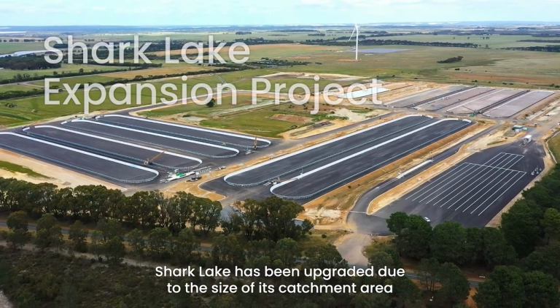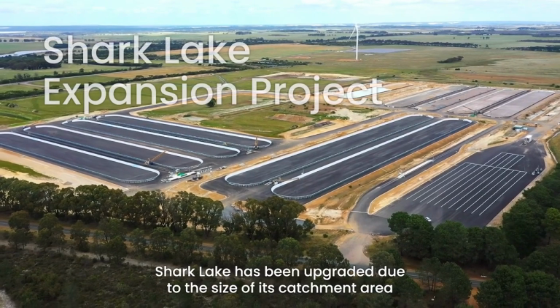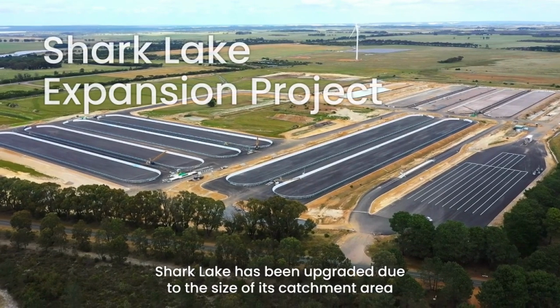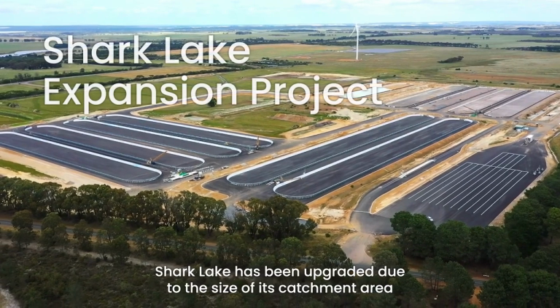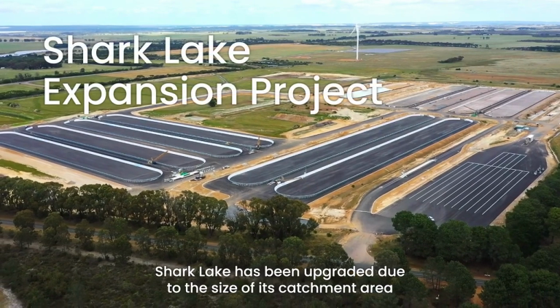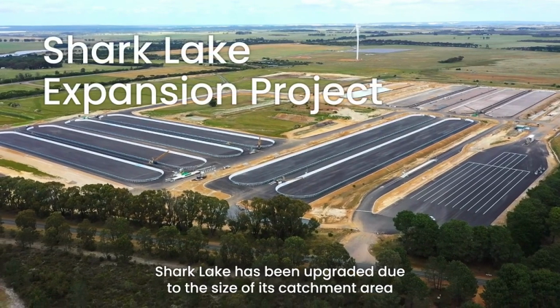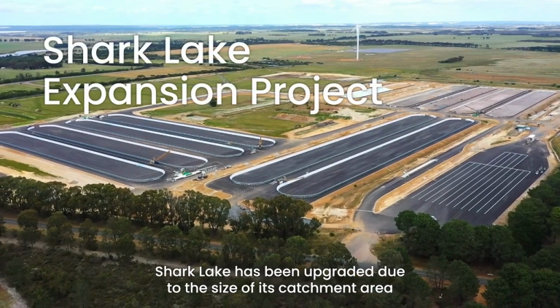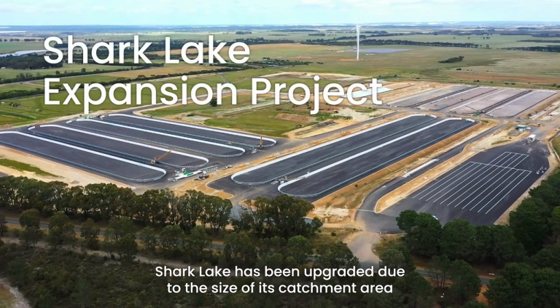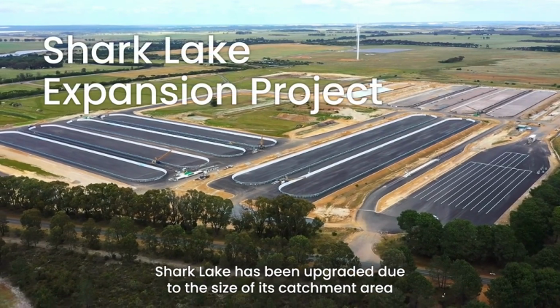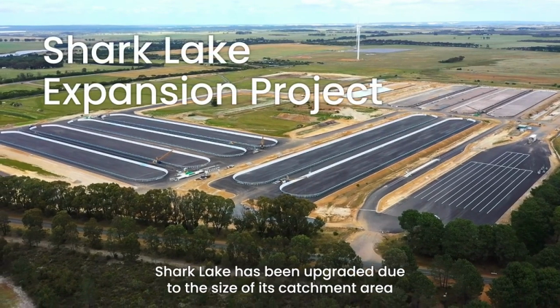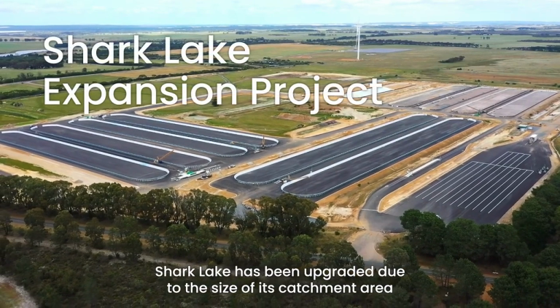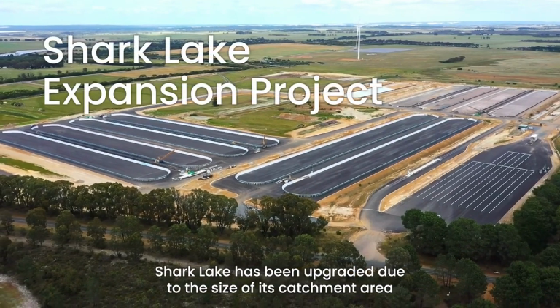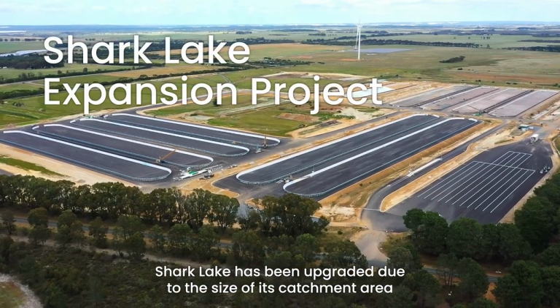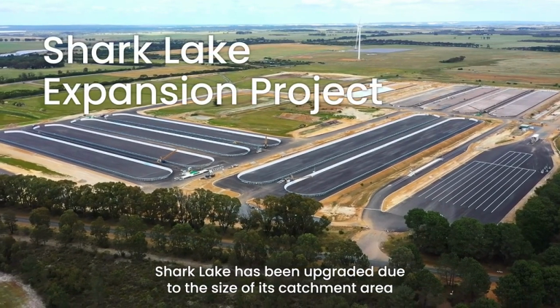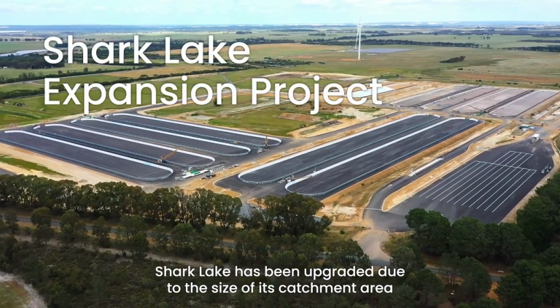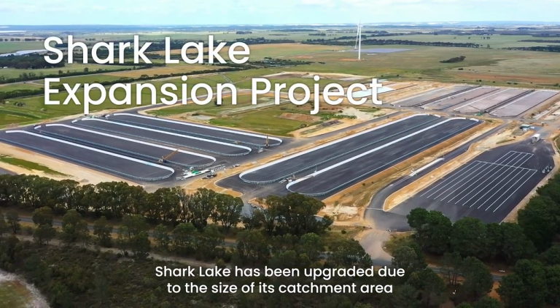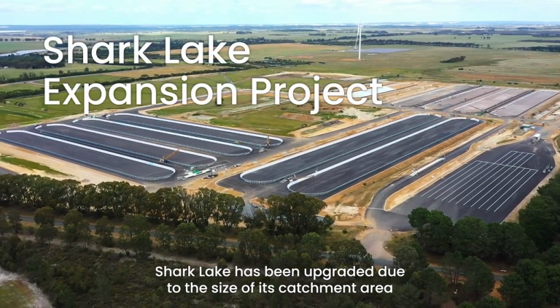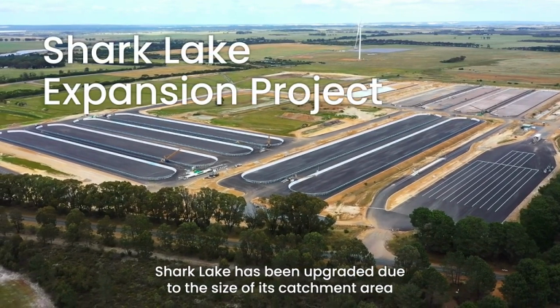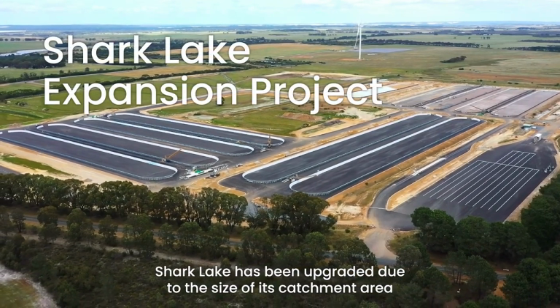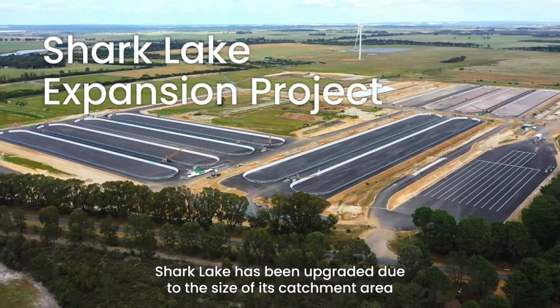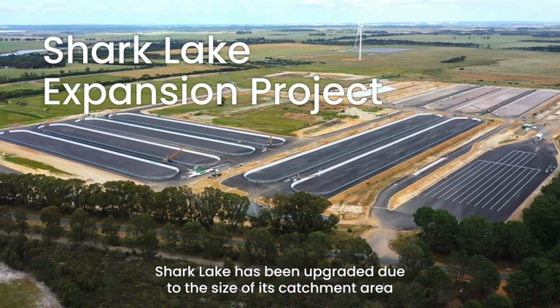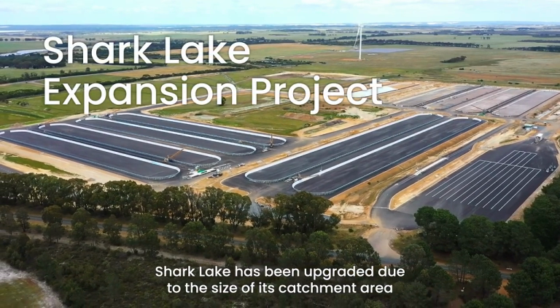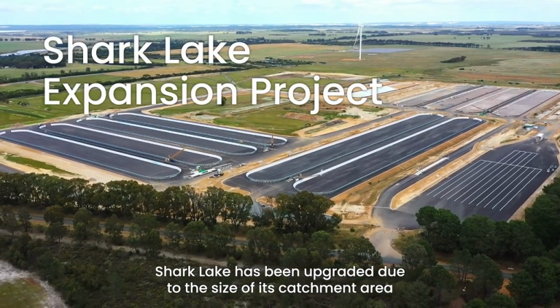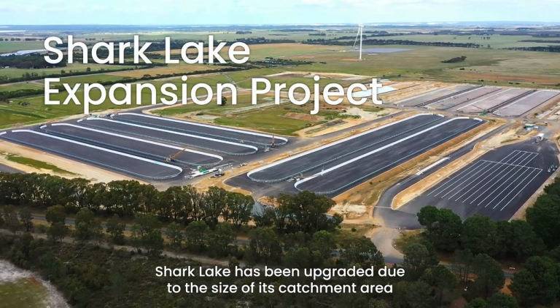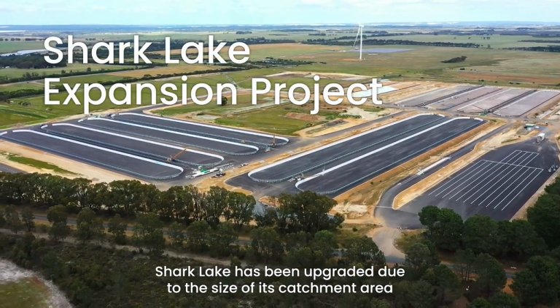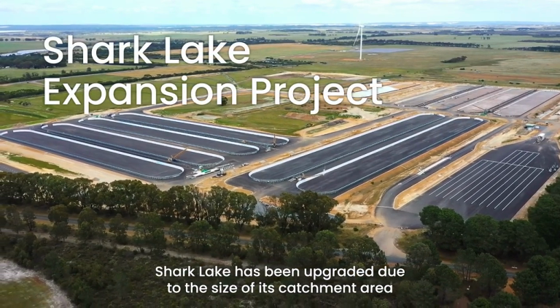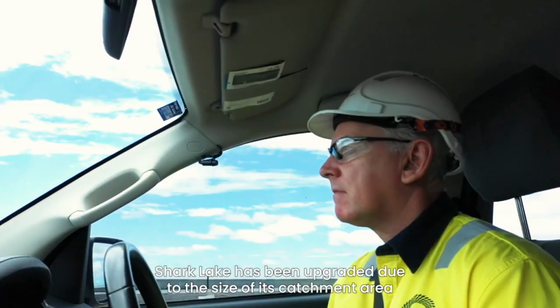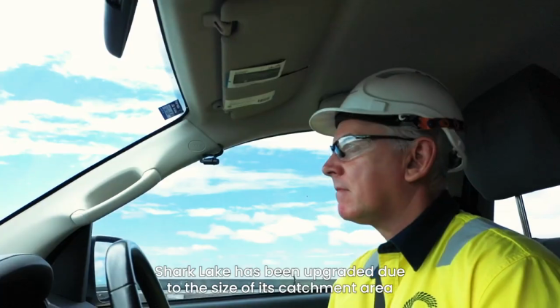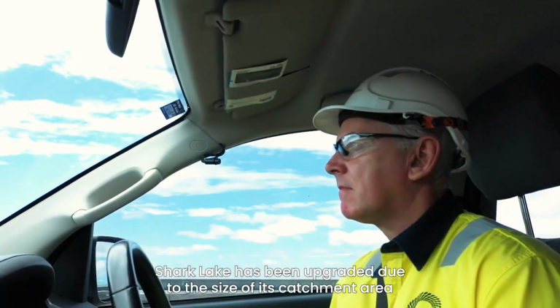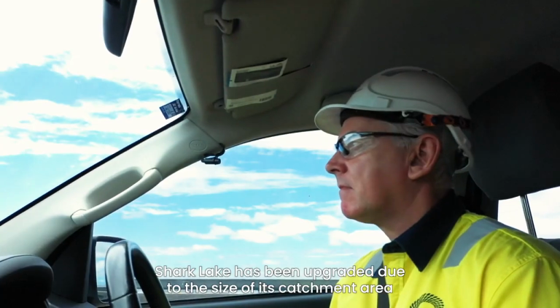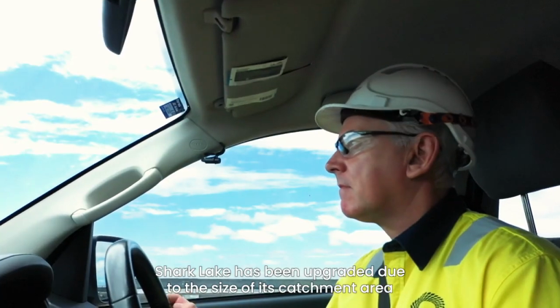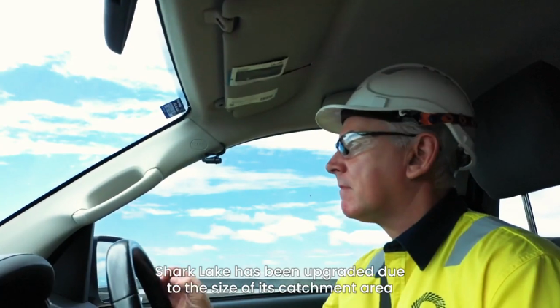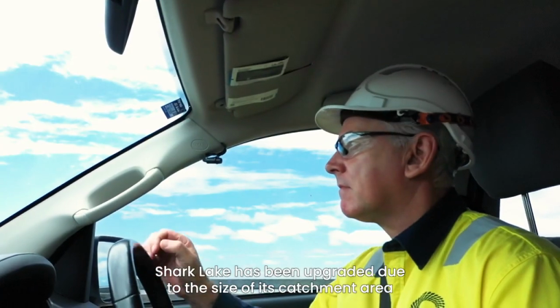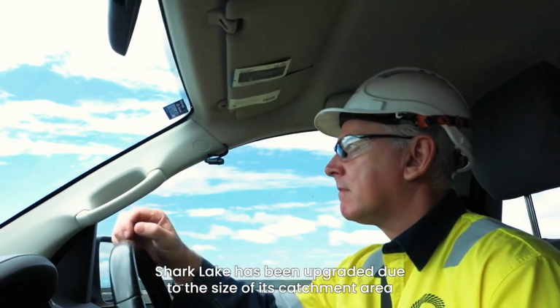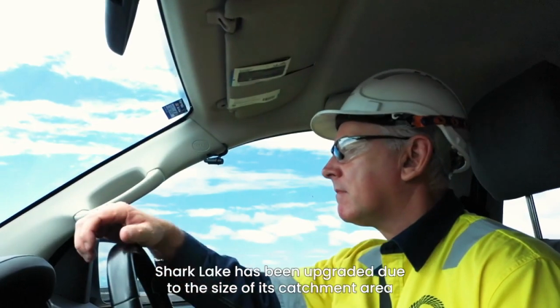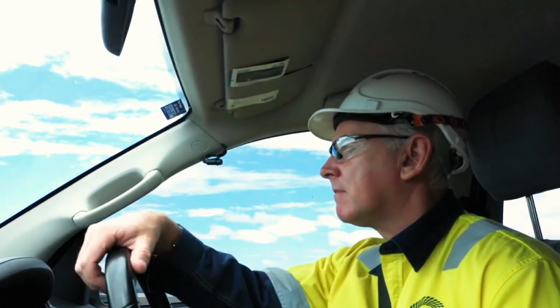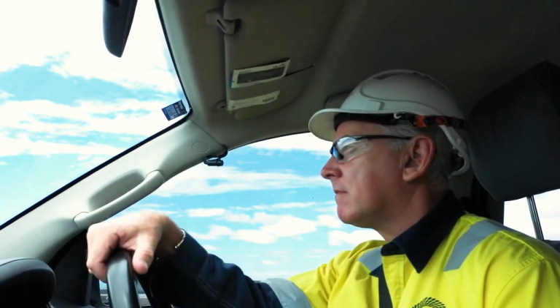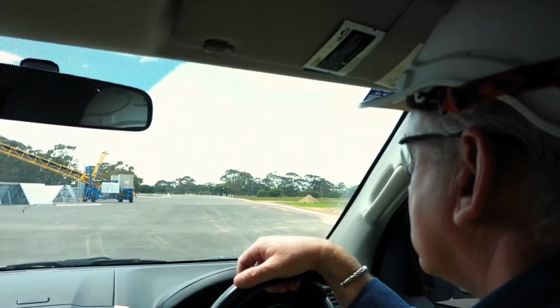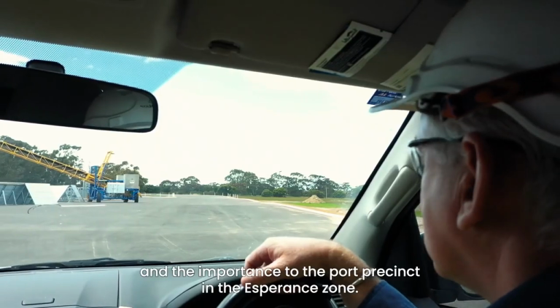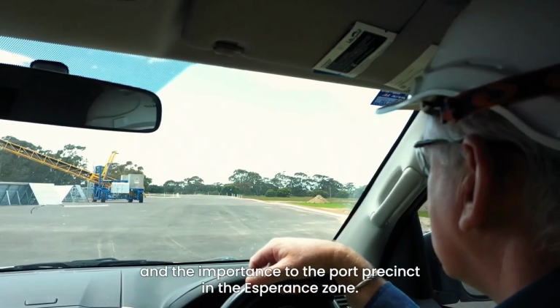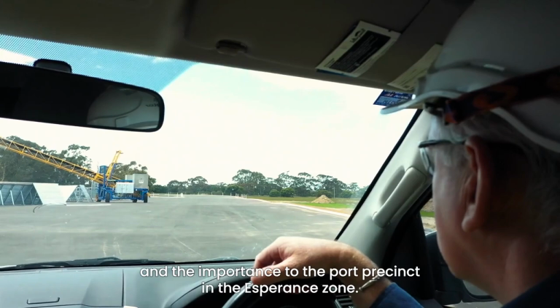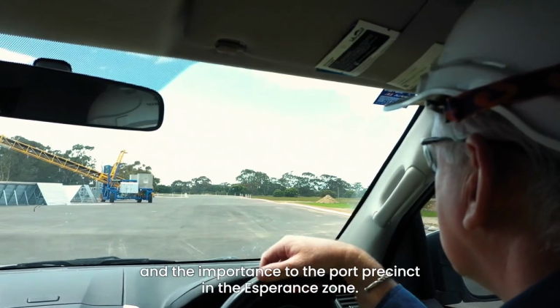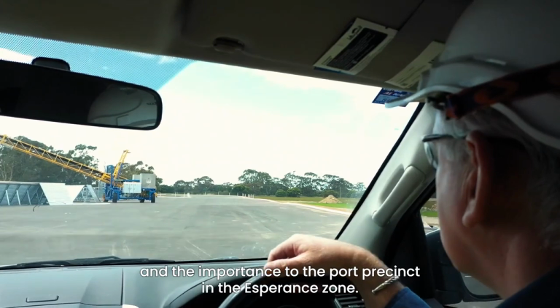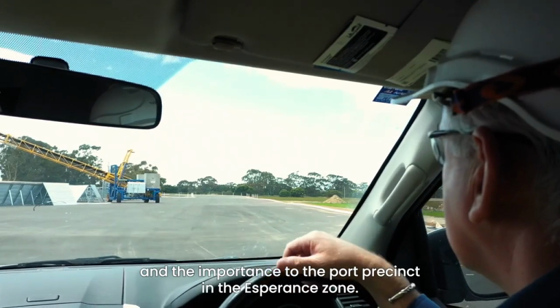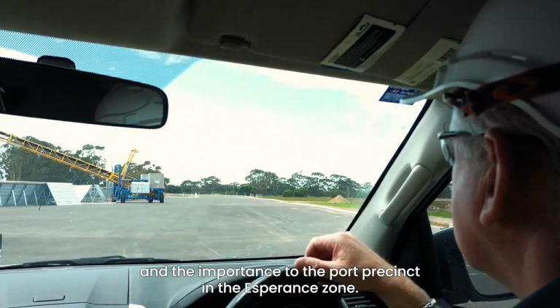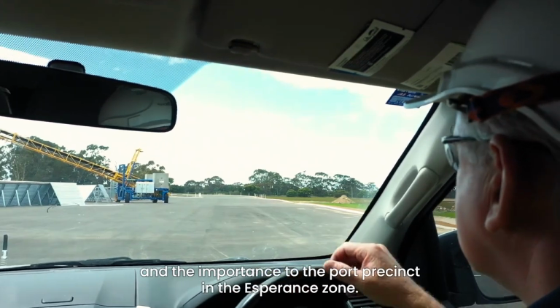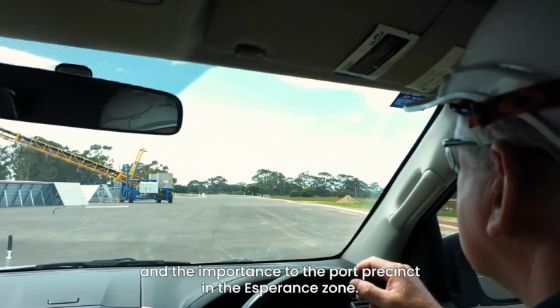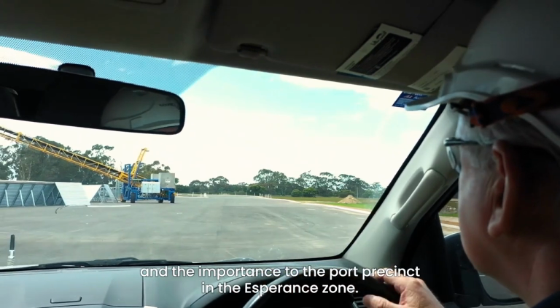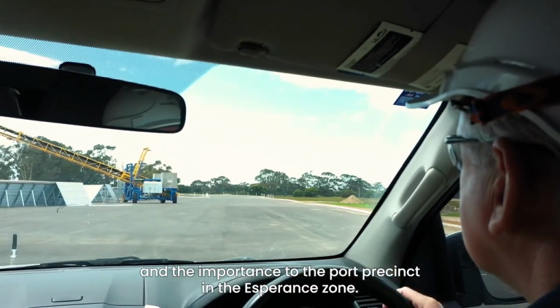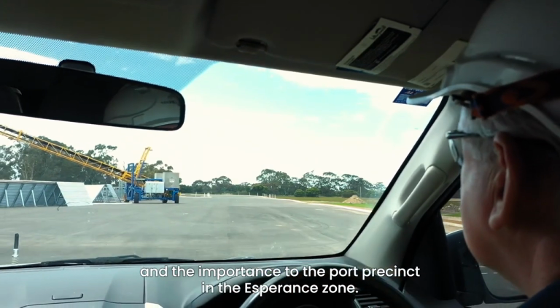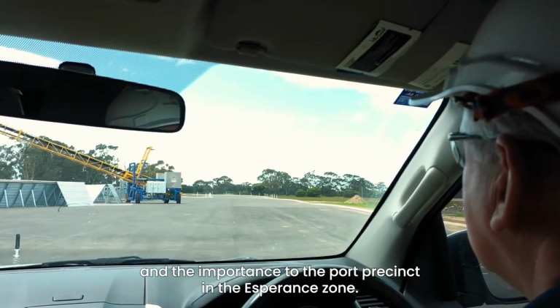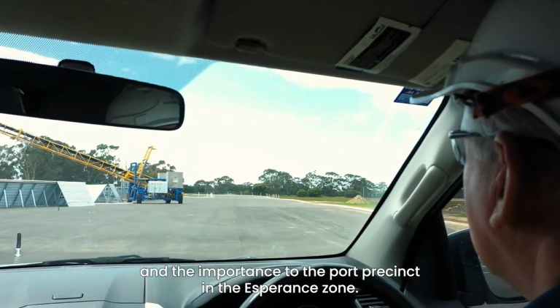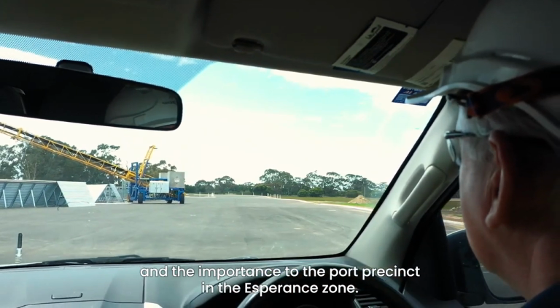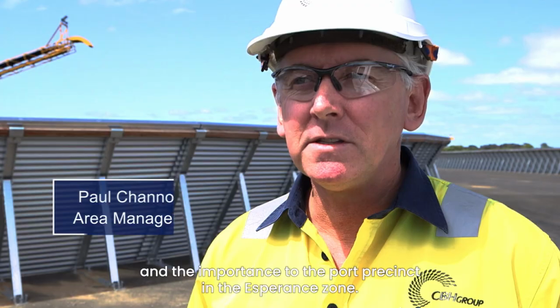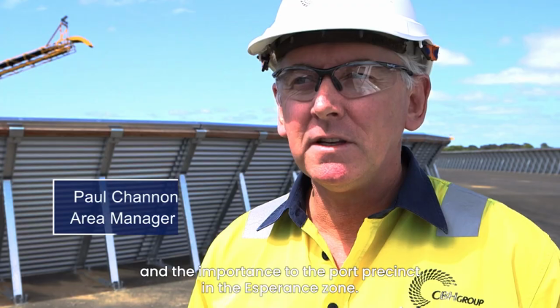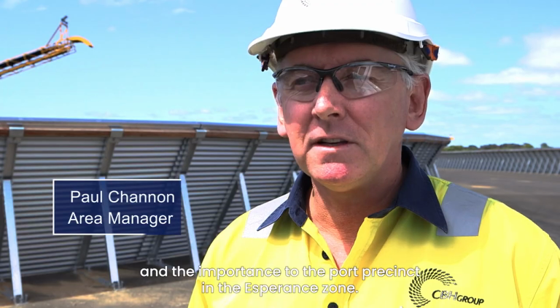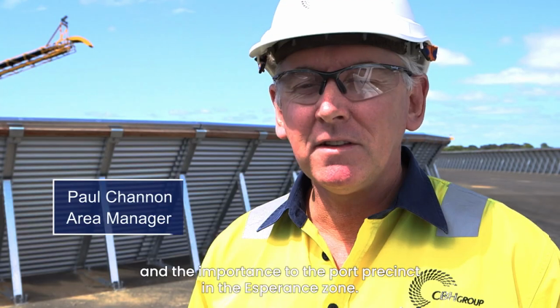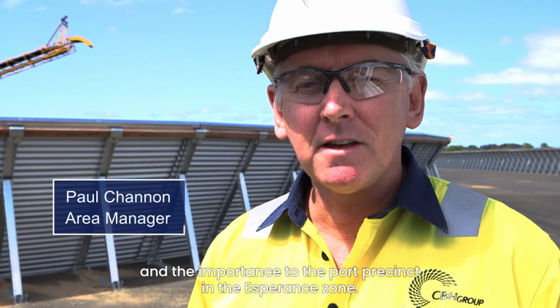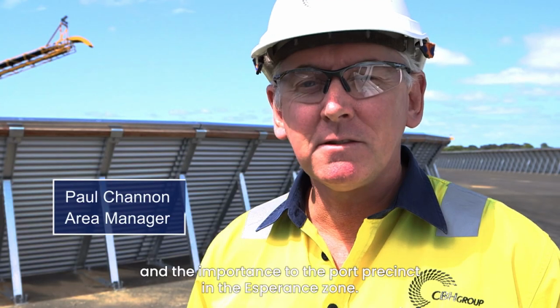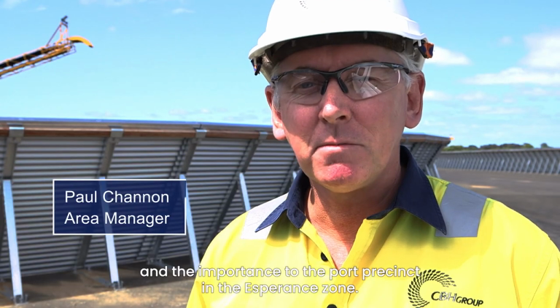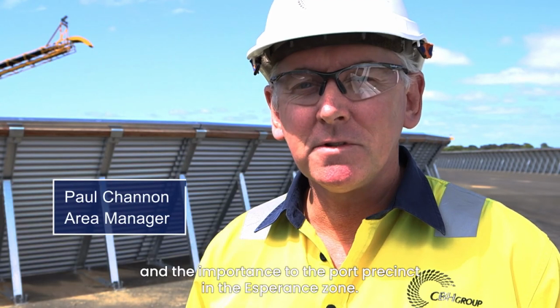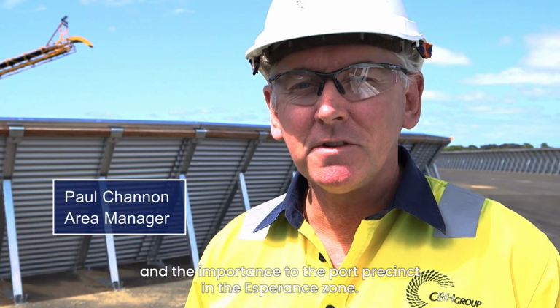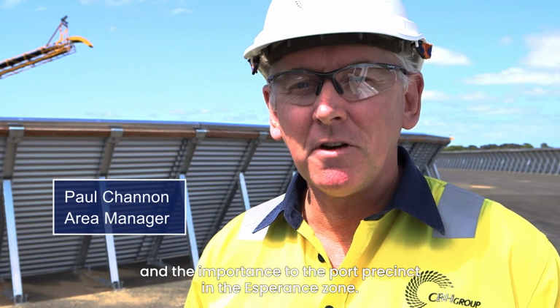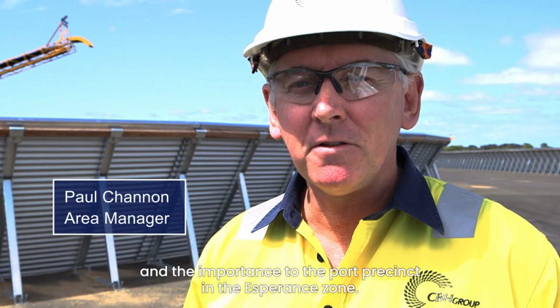Shark Lake is being upgraded due to the size of its catchment area and the importance to the port precinct of the Esperance Zone.